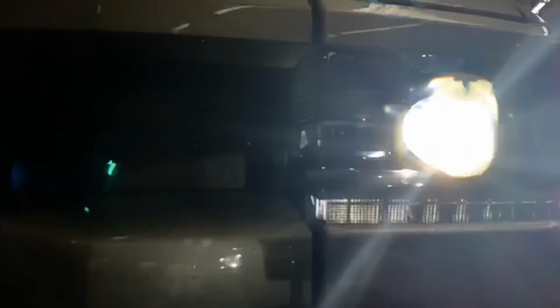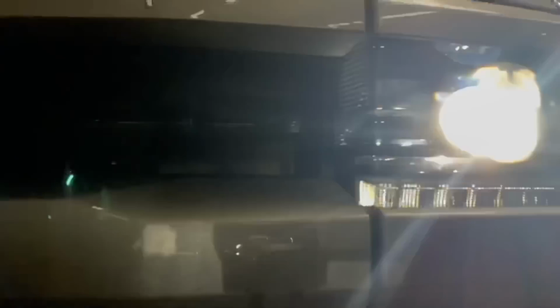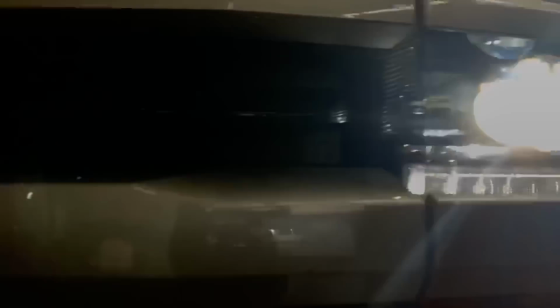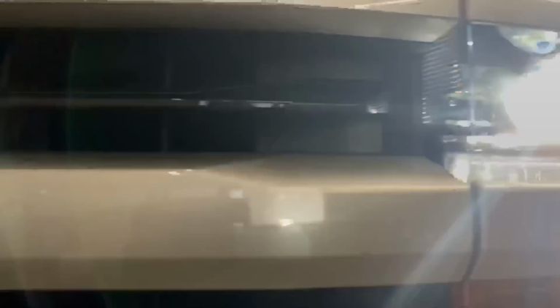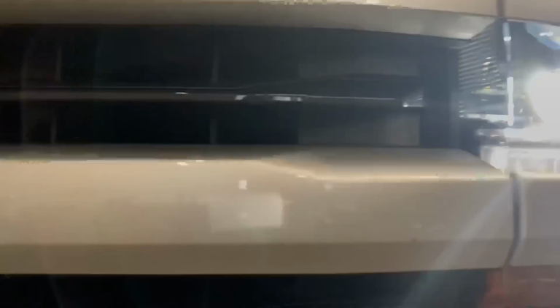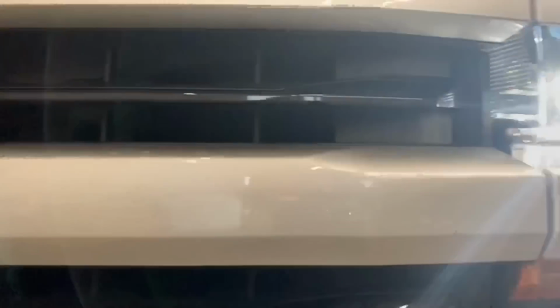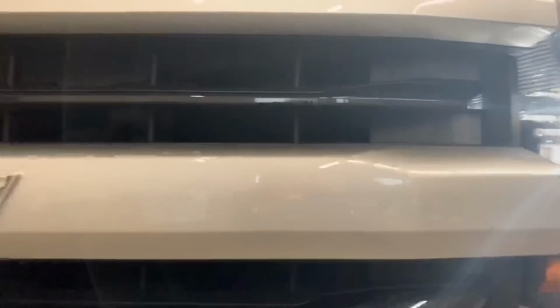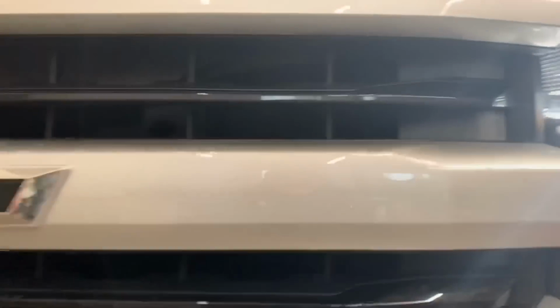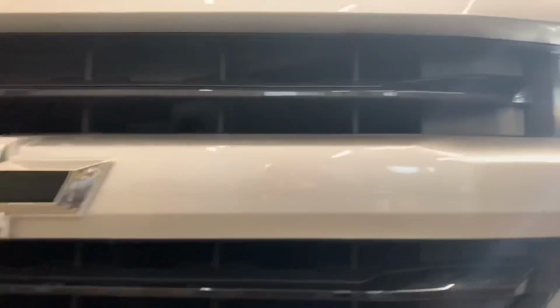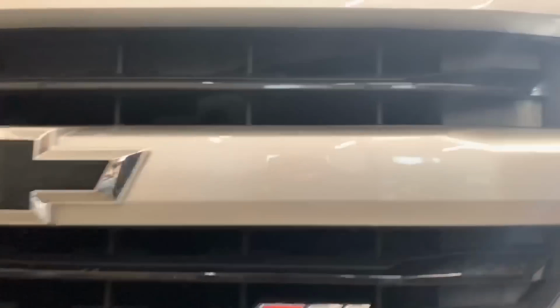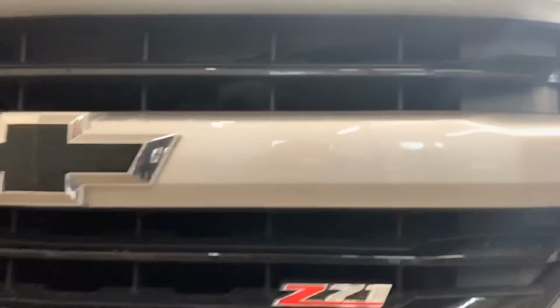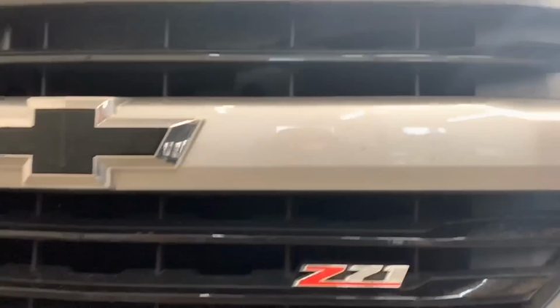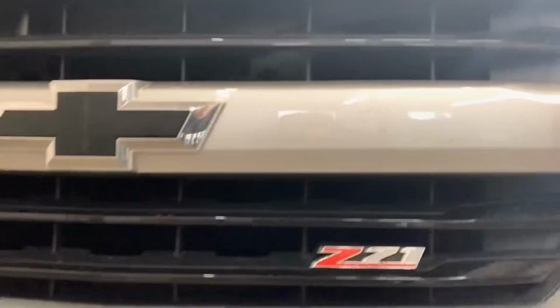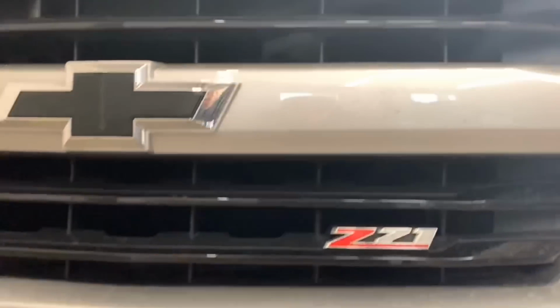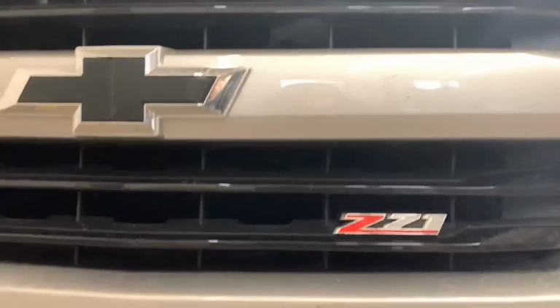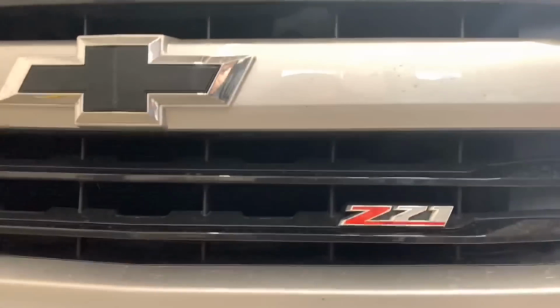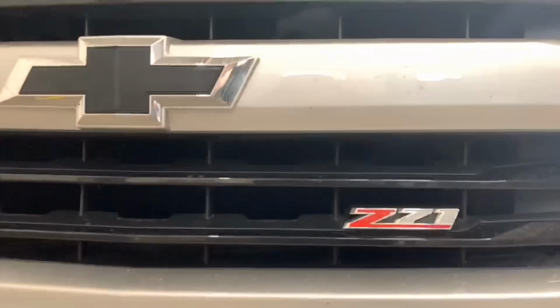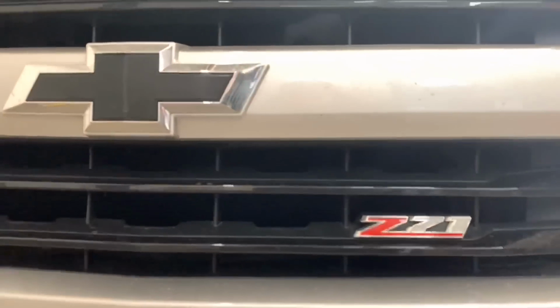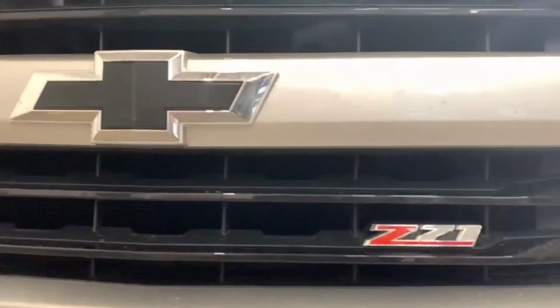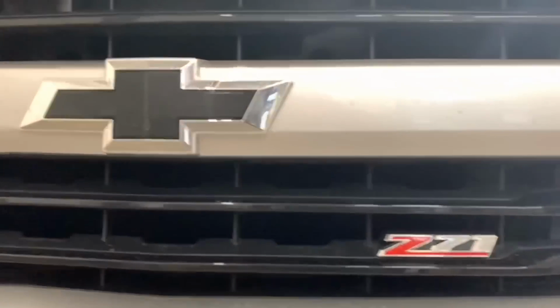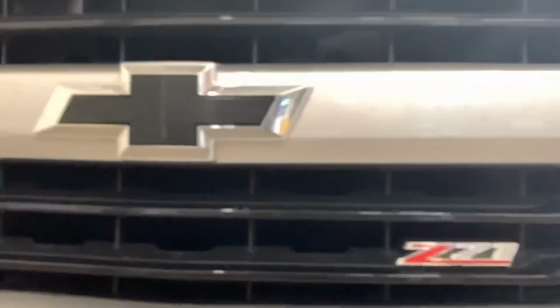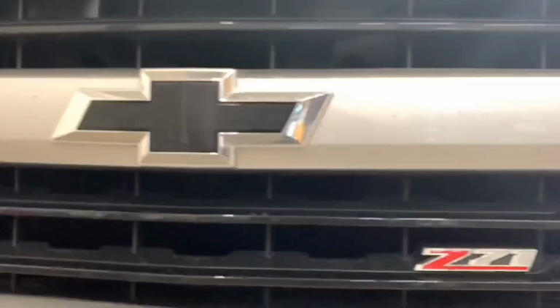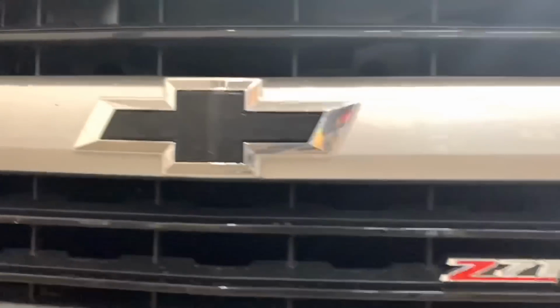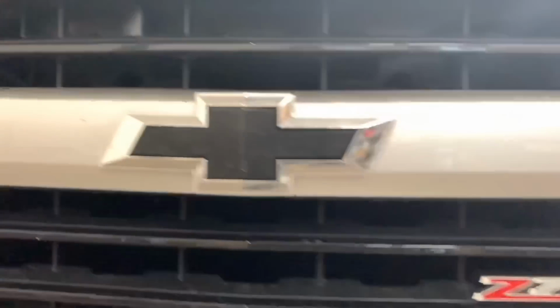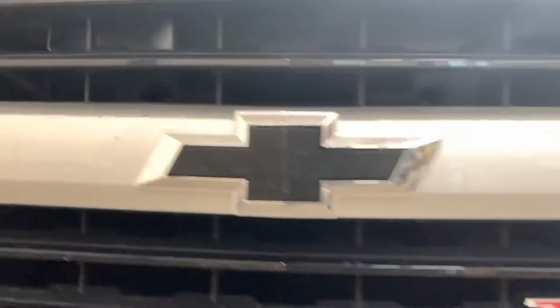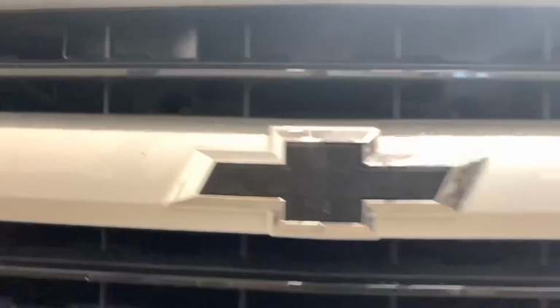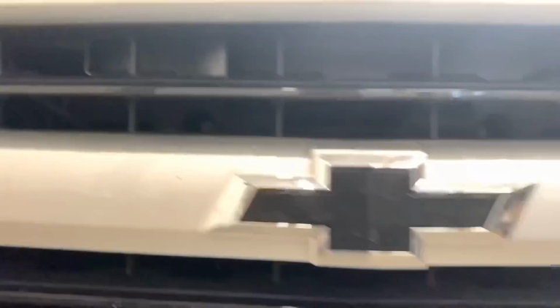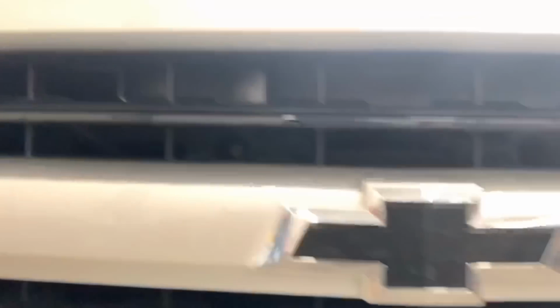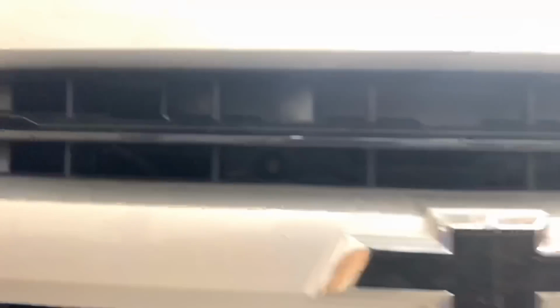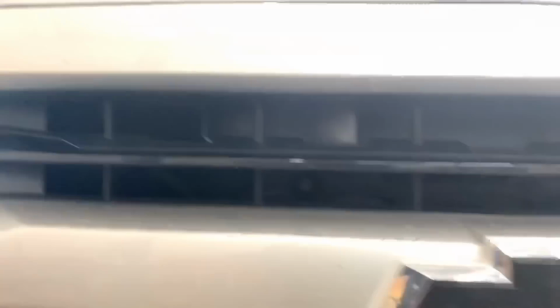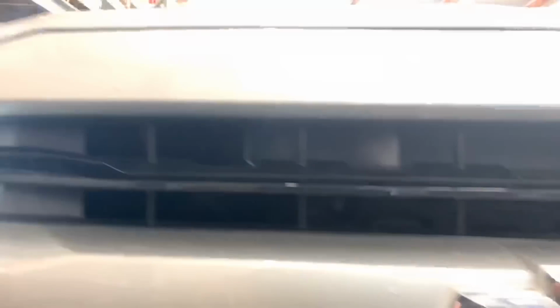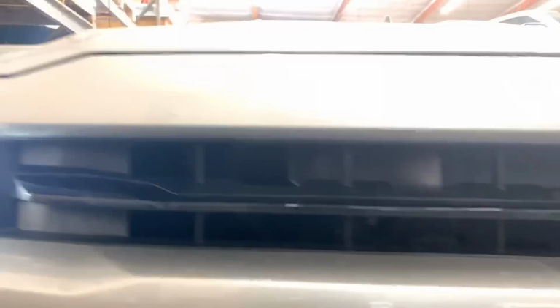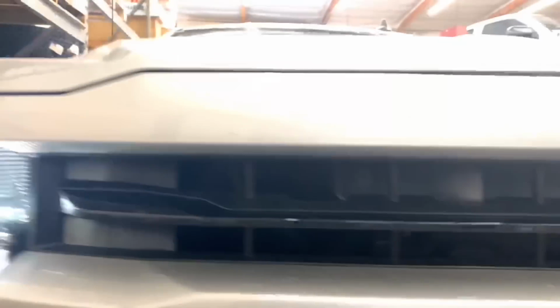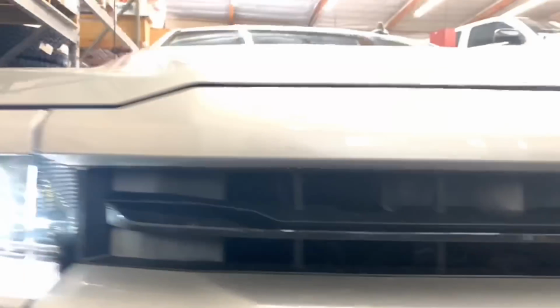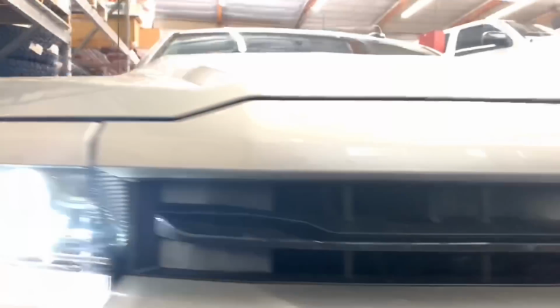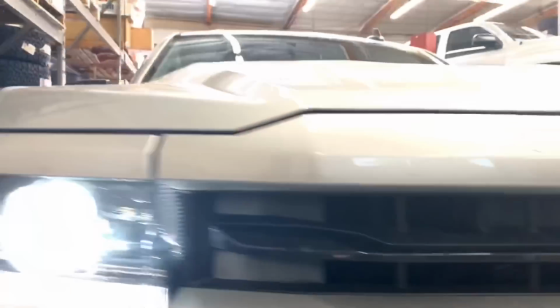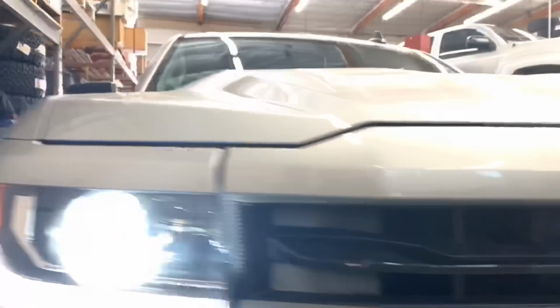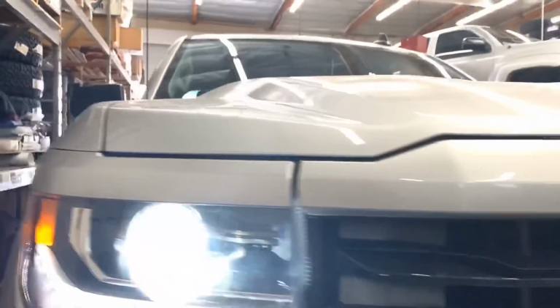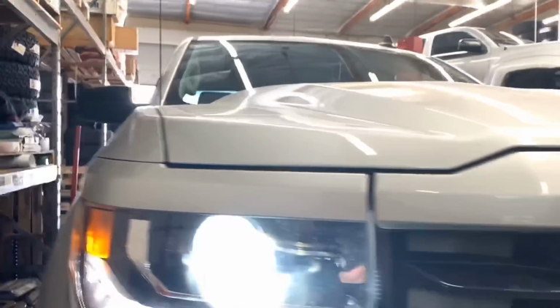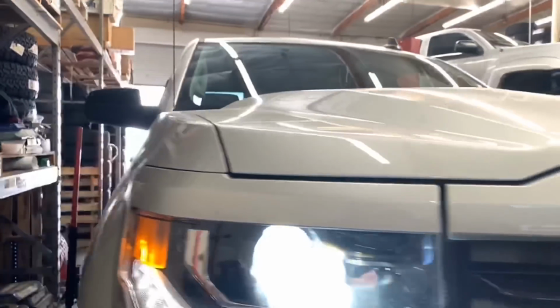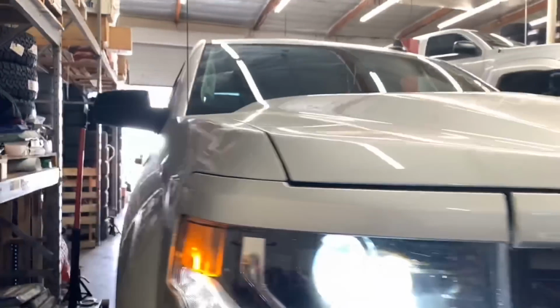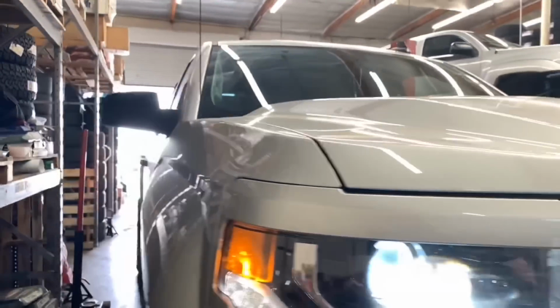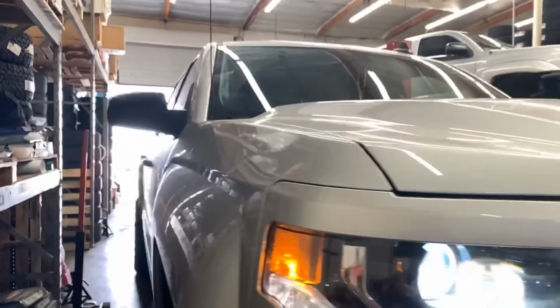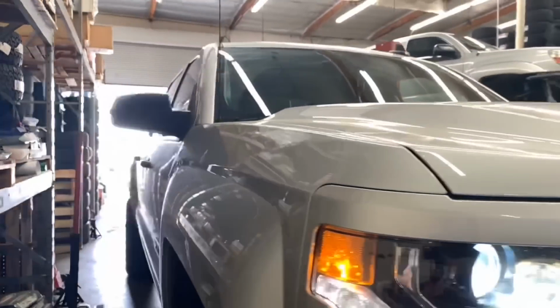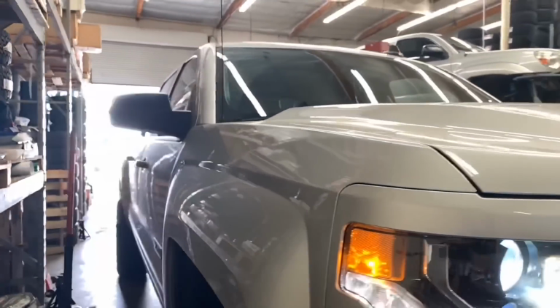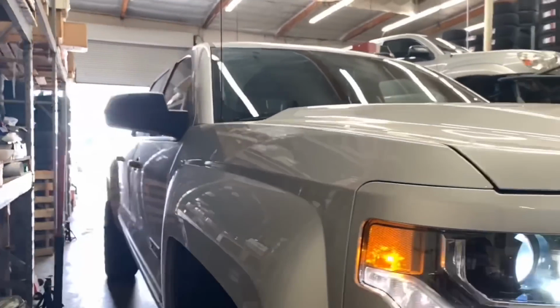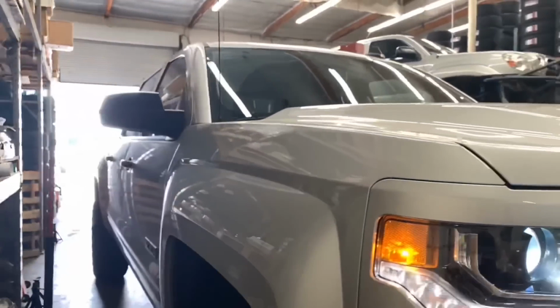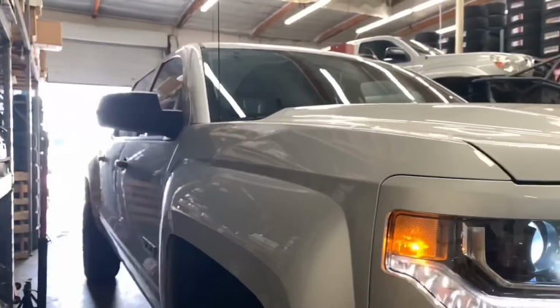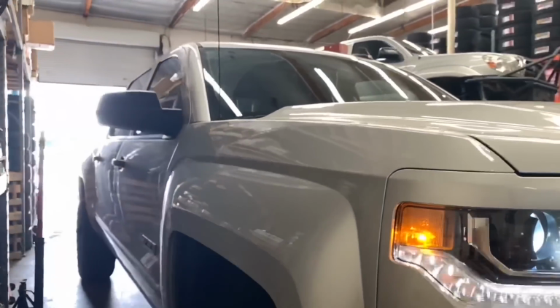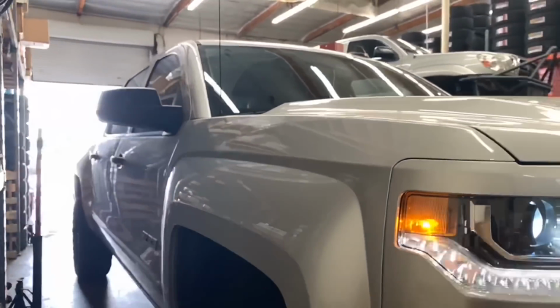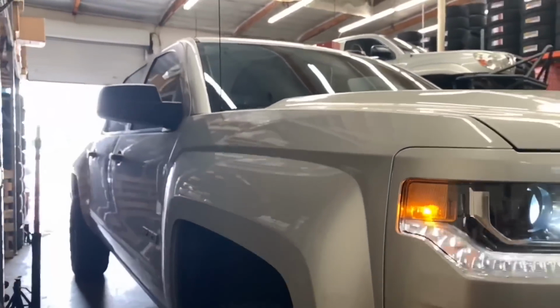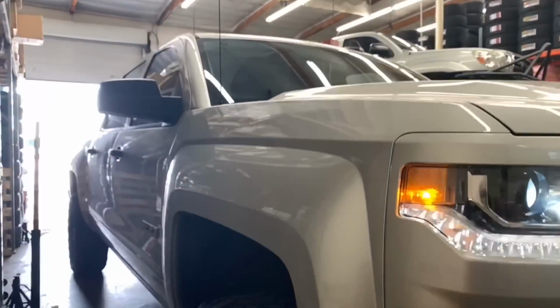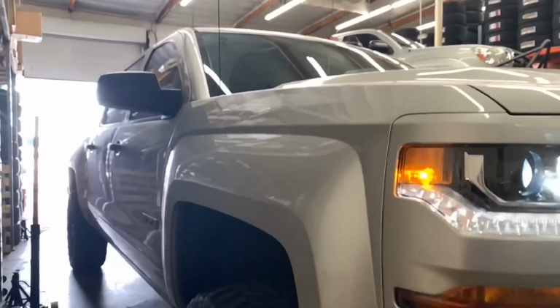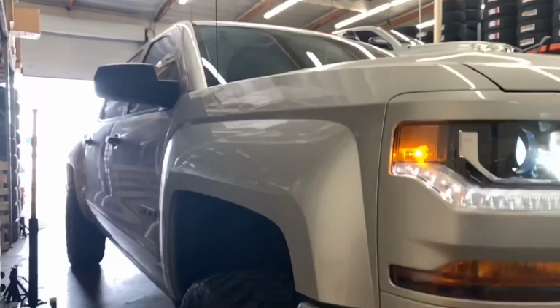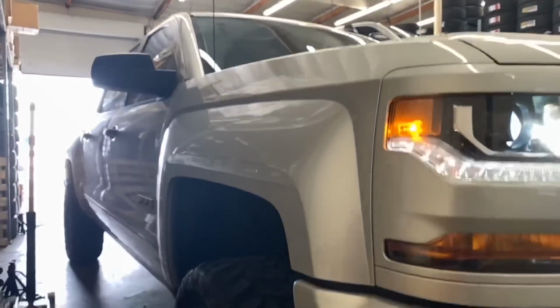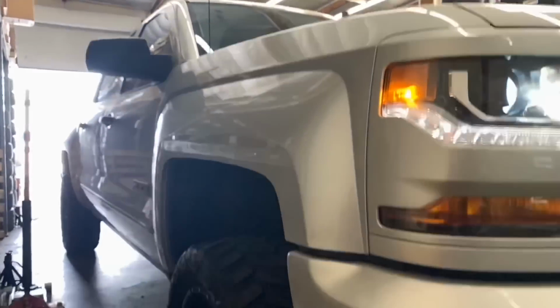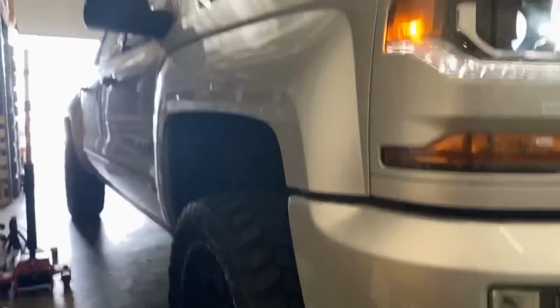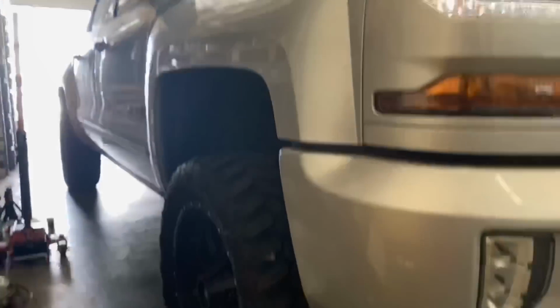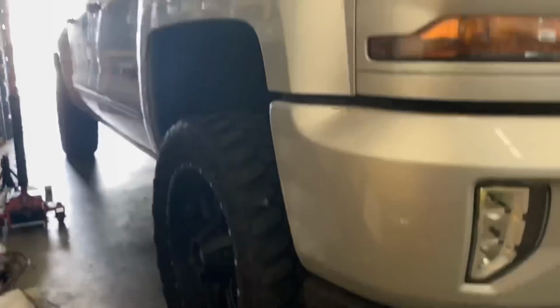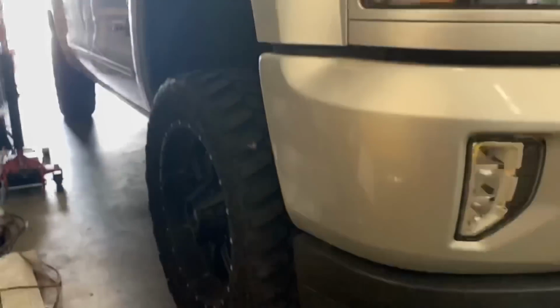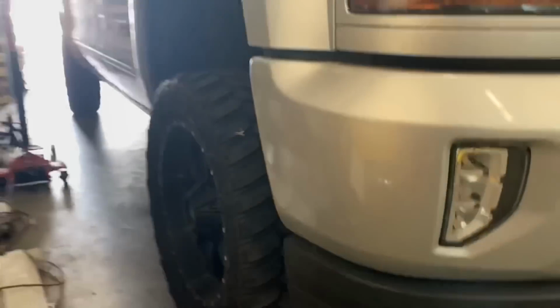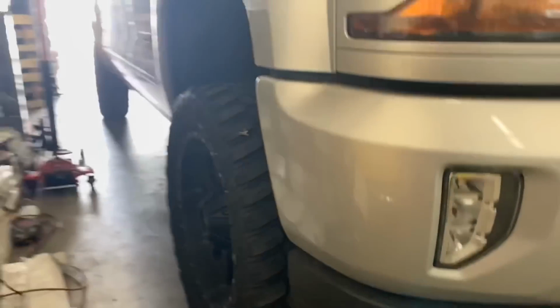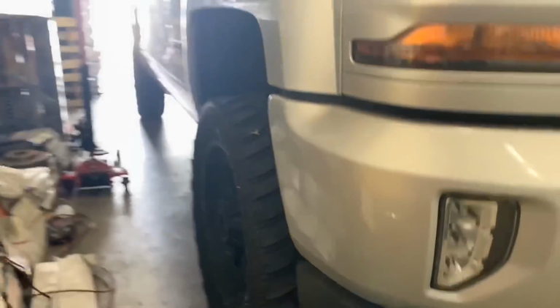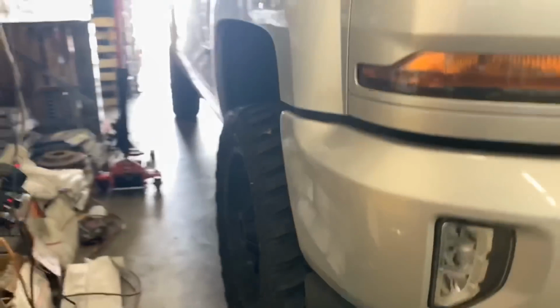This Silverado is done and ready to be pulled out for a test drive, then it will be ready to be picked up by the customer.